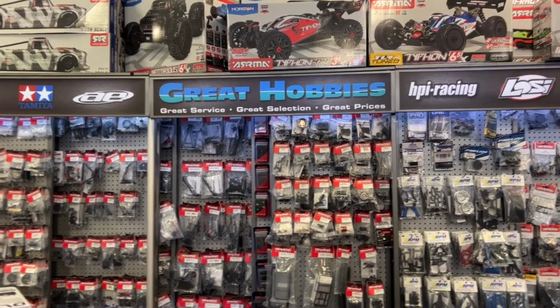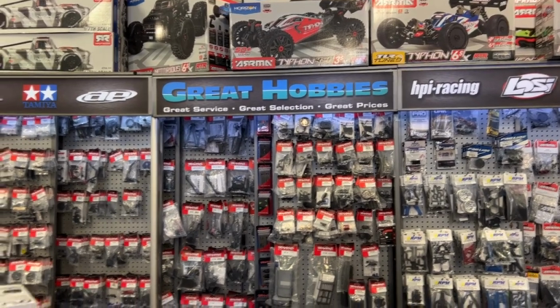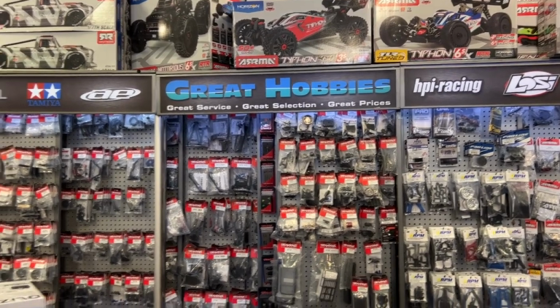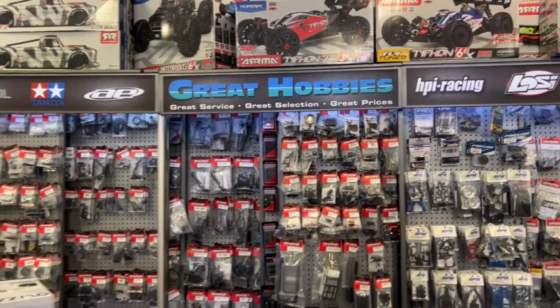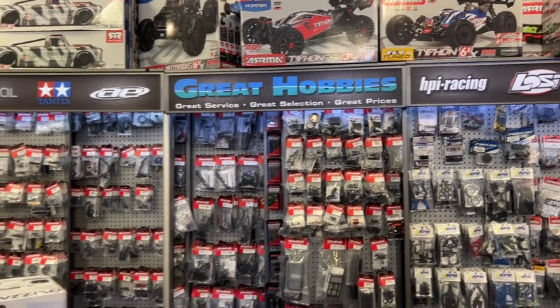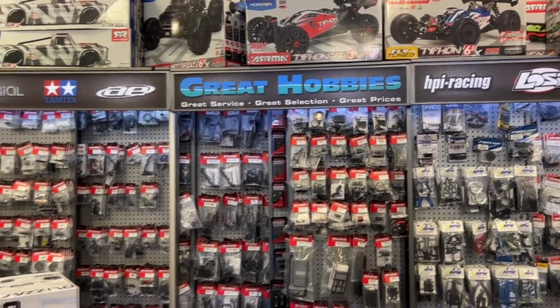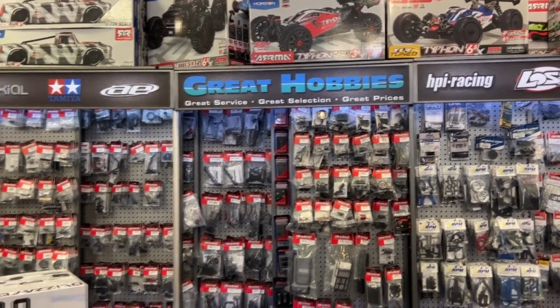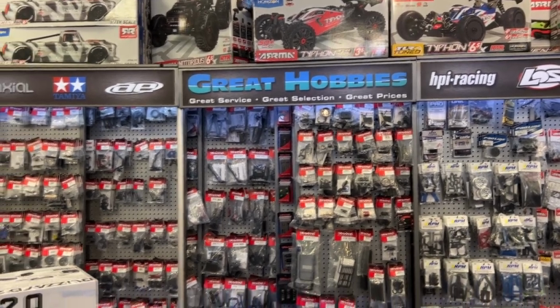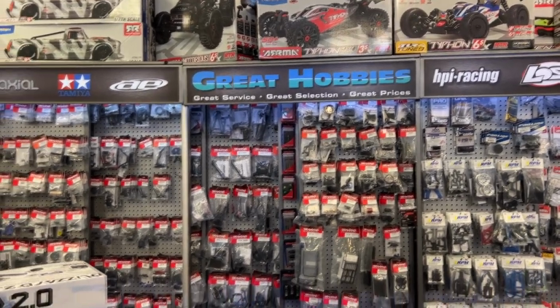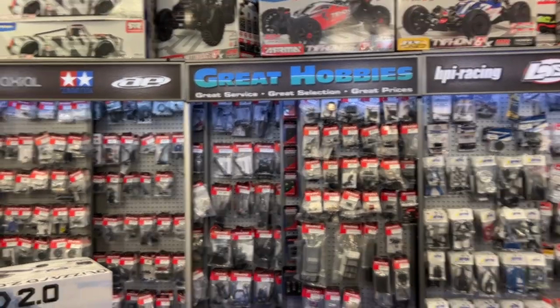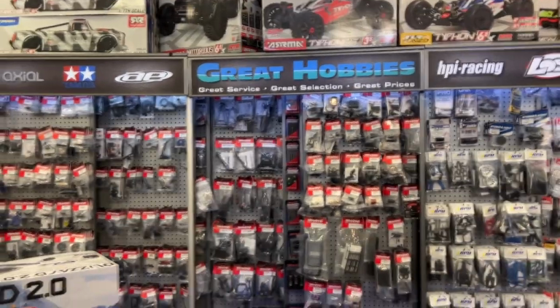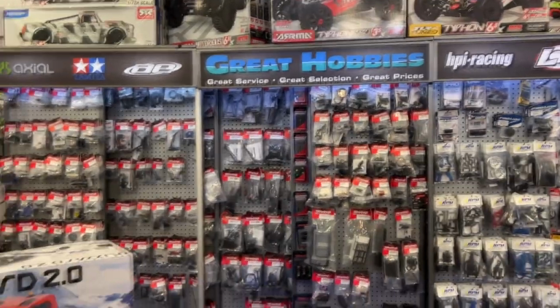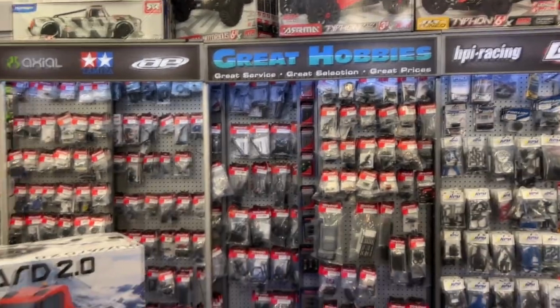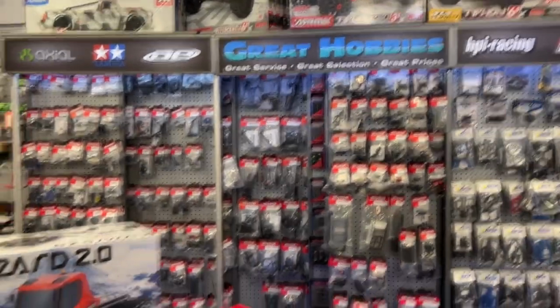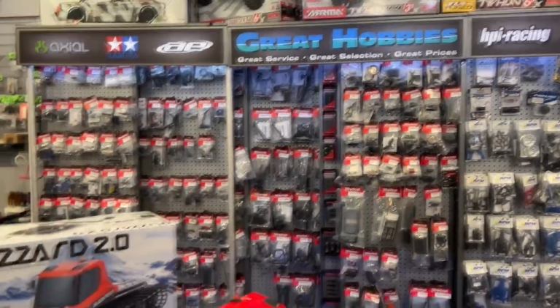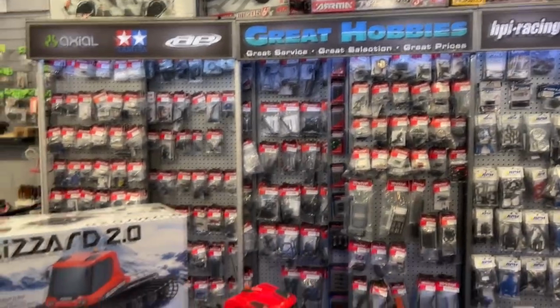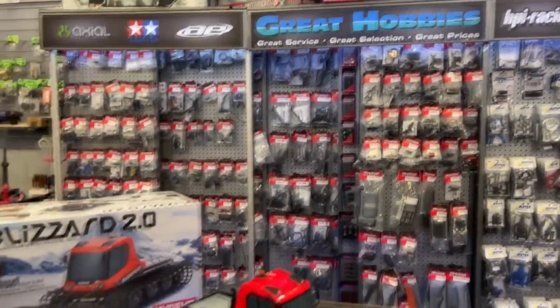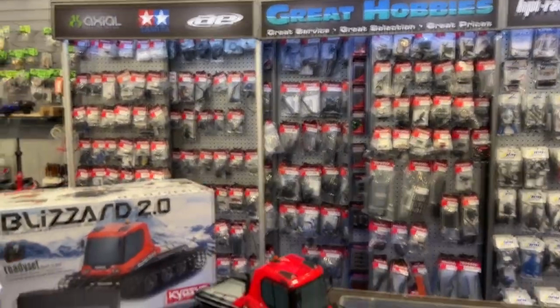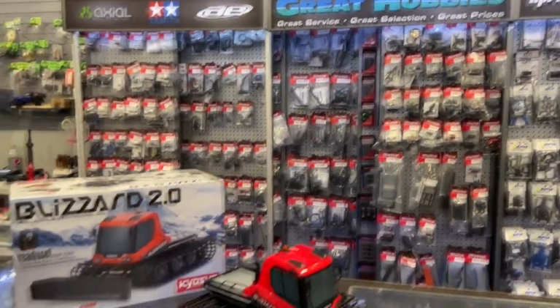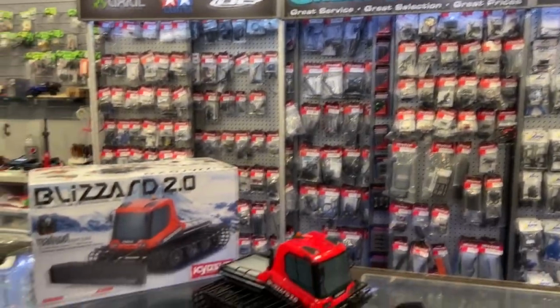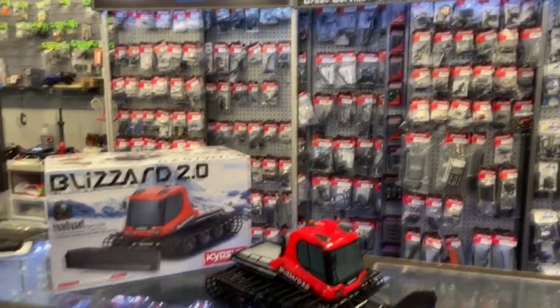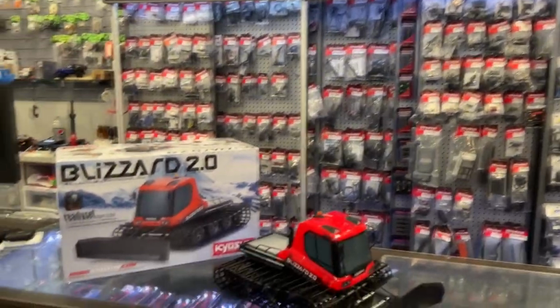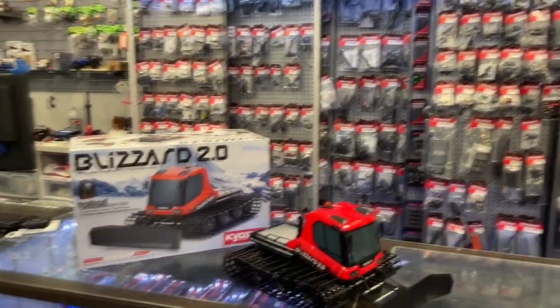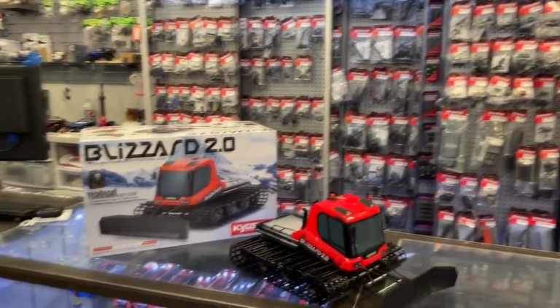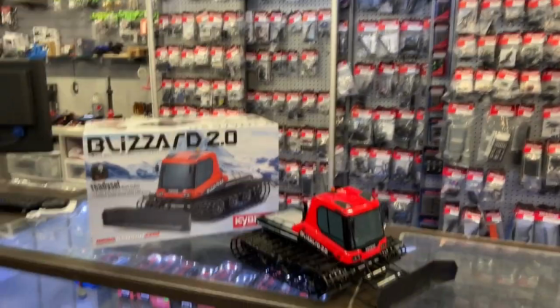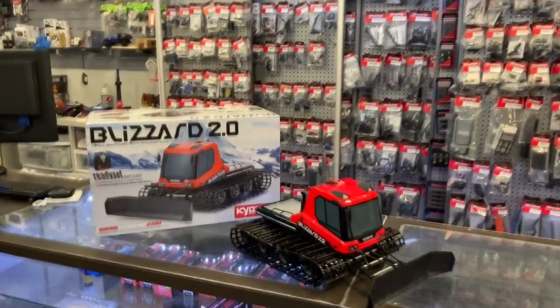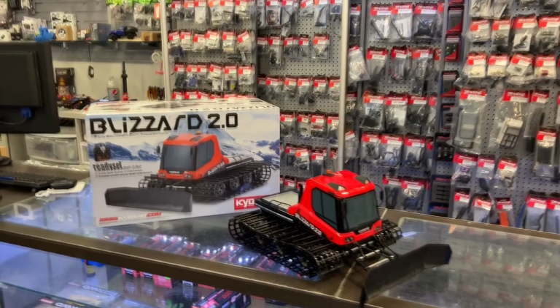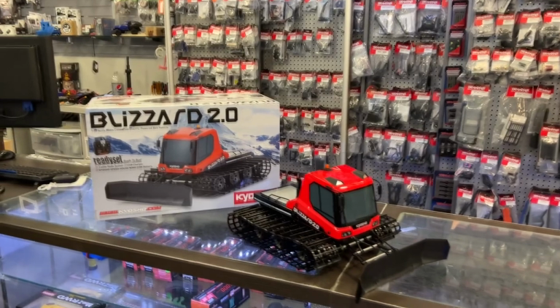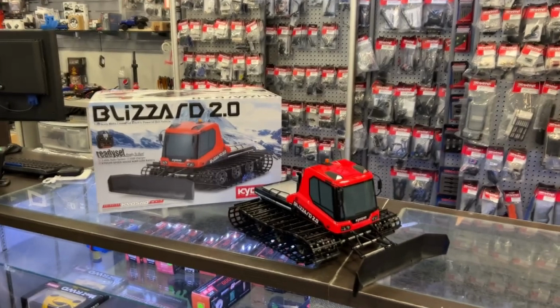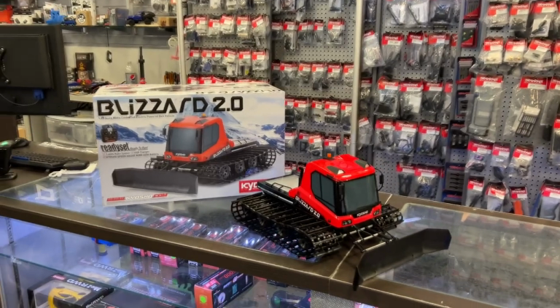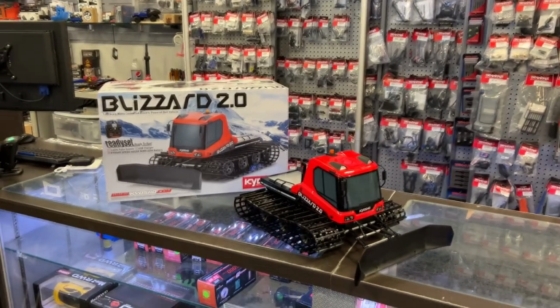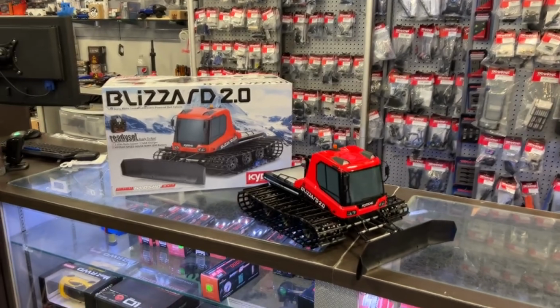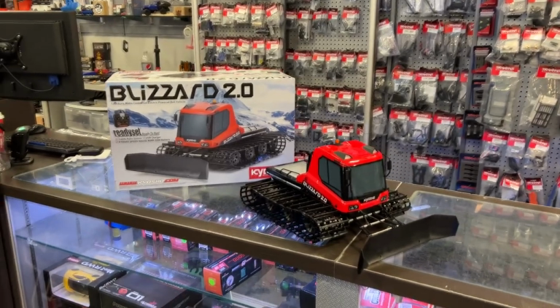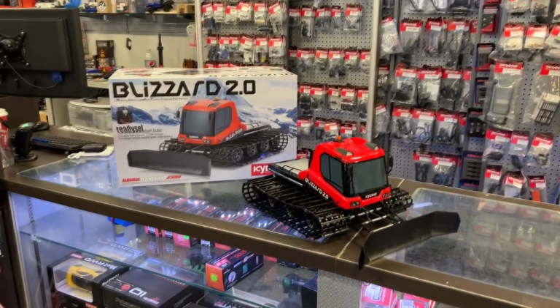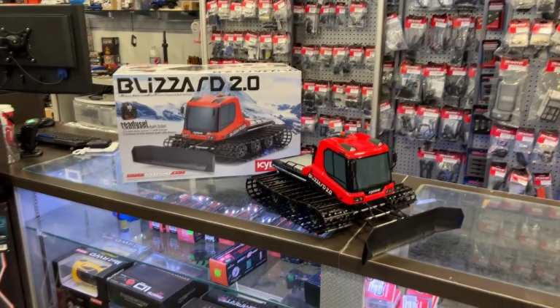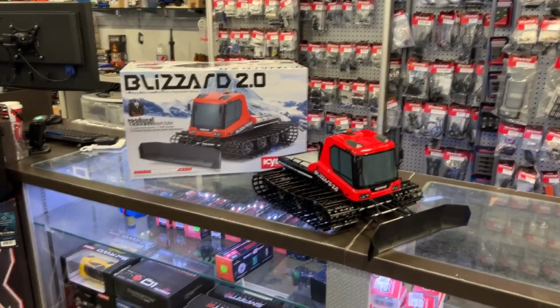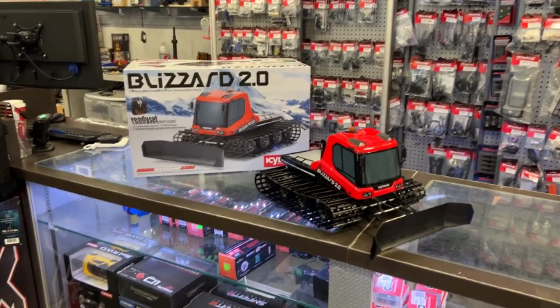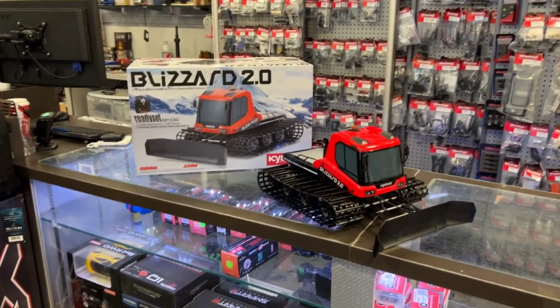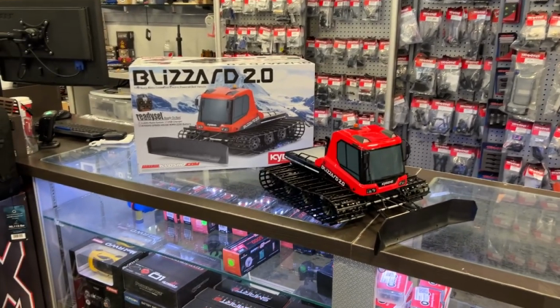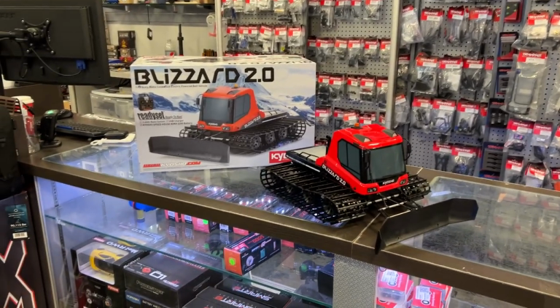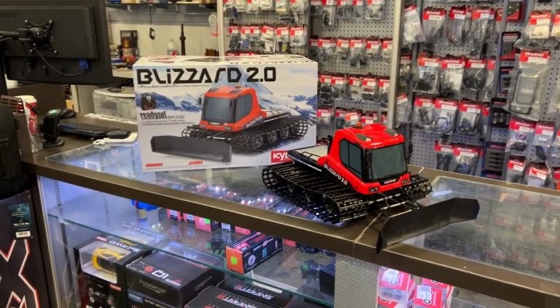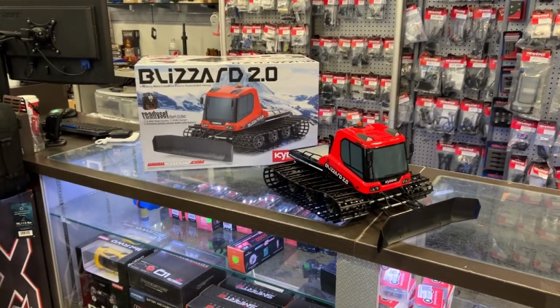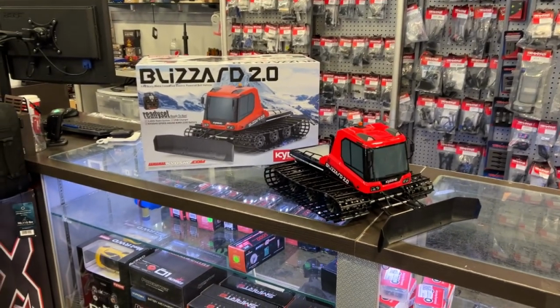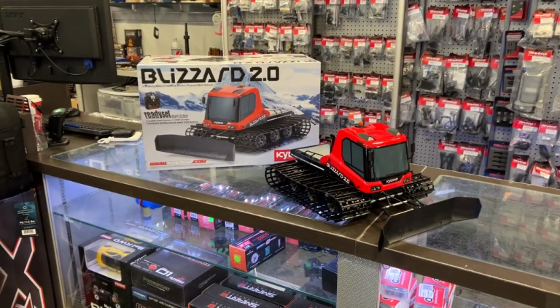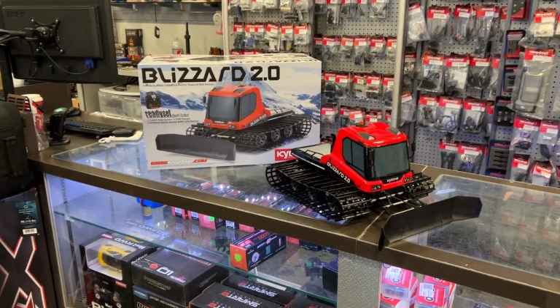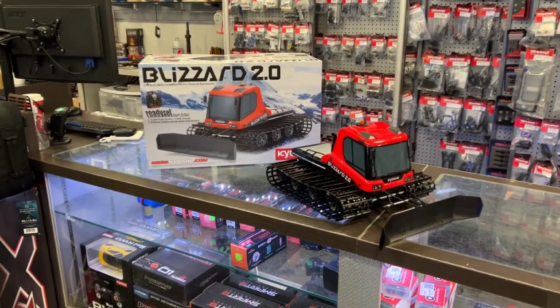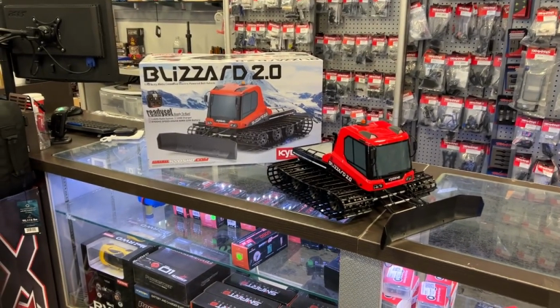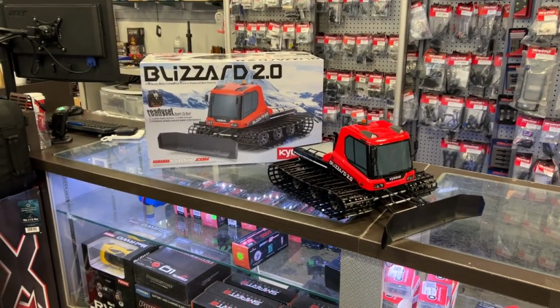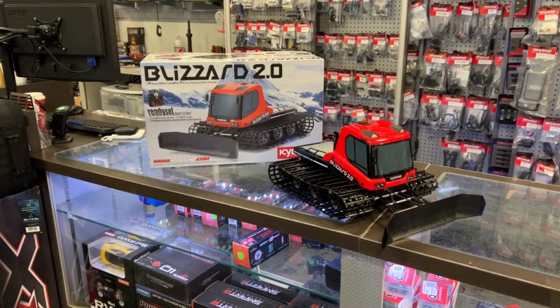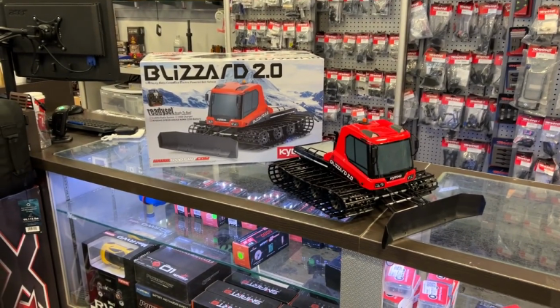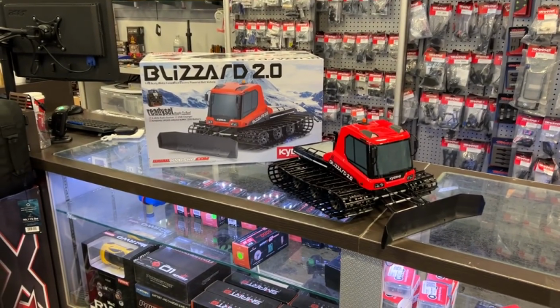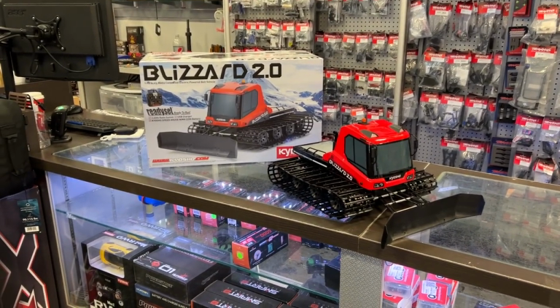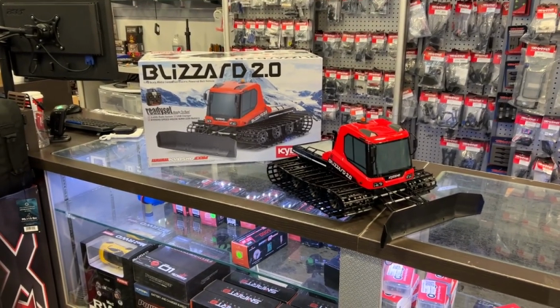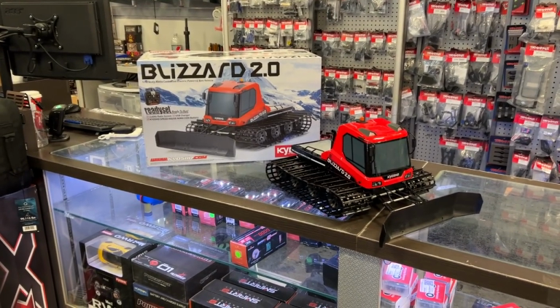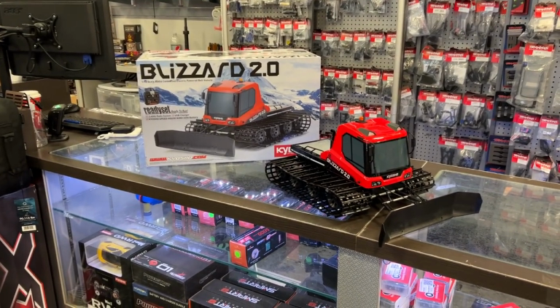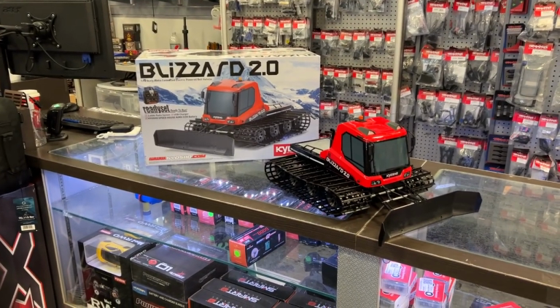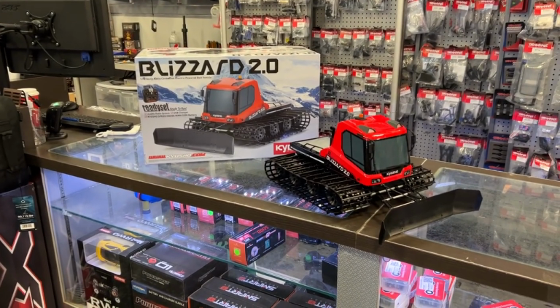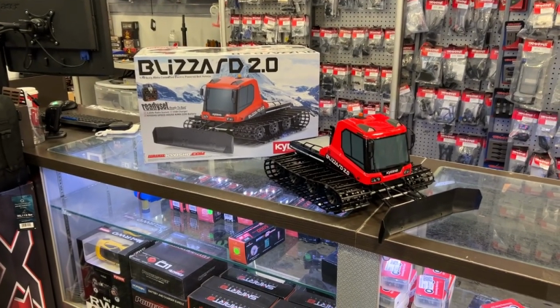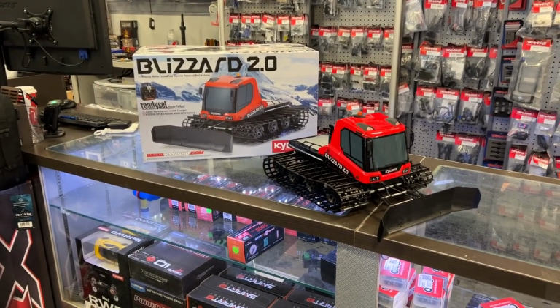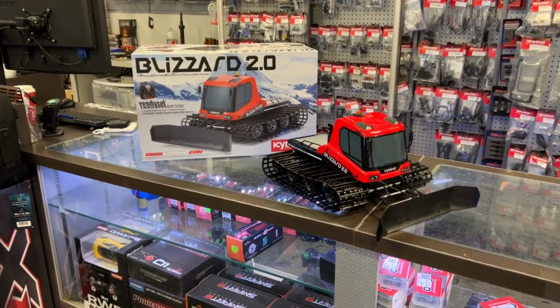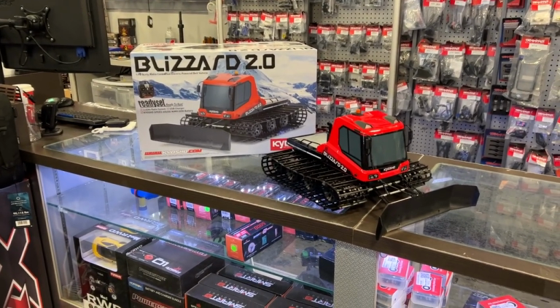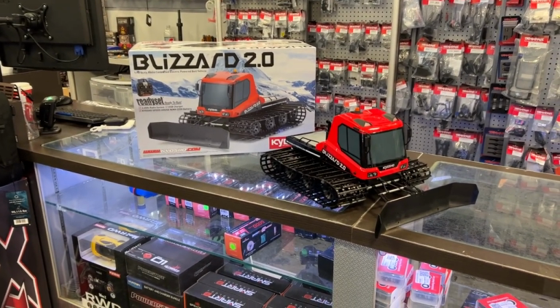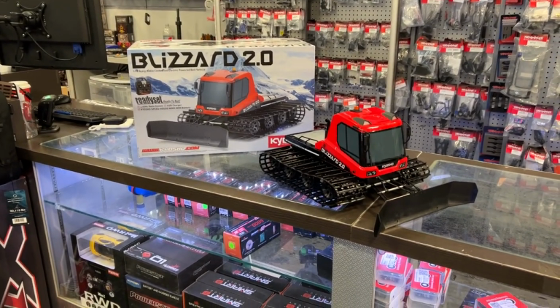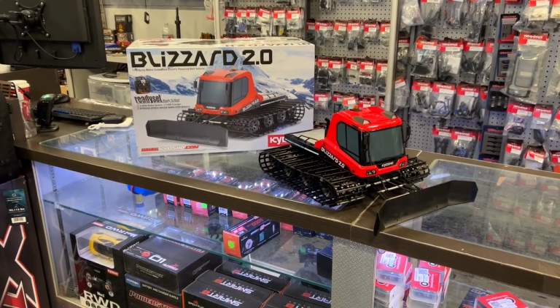Today we have a product that's been out for a while. Some of you might know it — it's the Kyosho Blizzard 2.0.